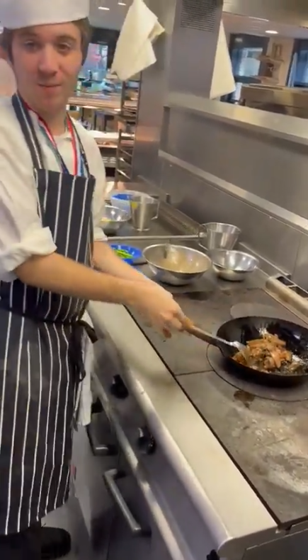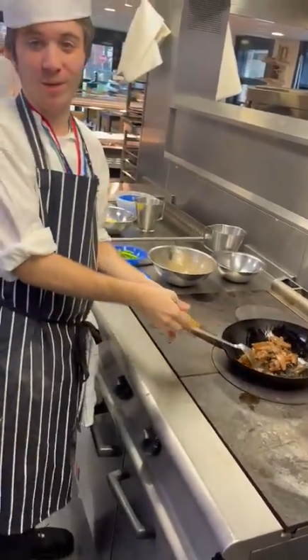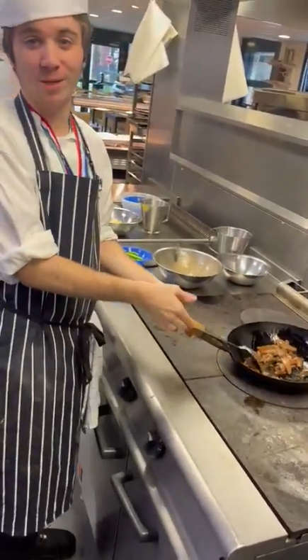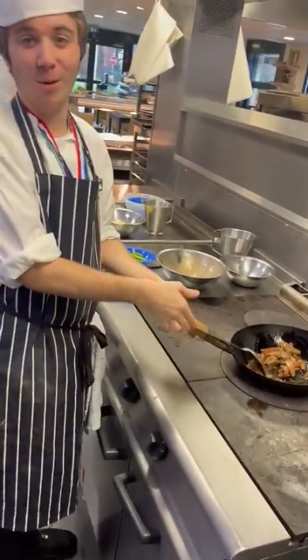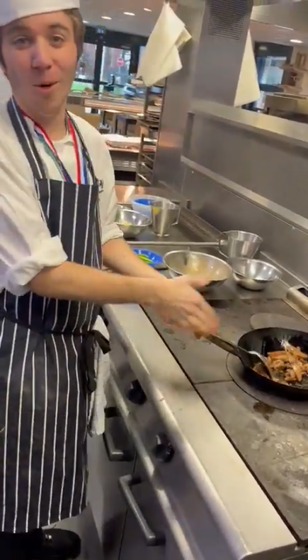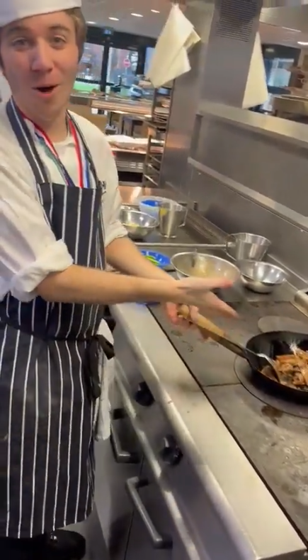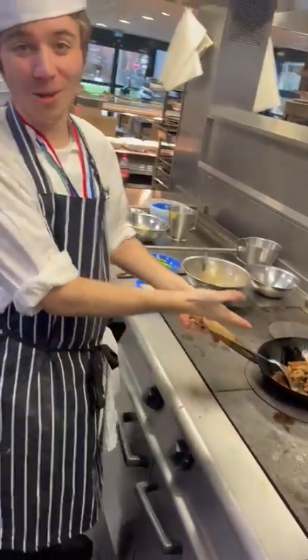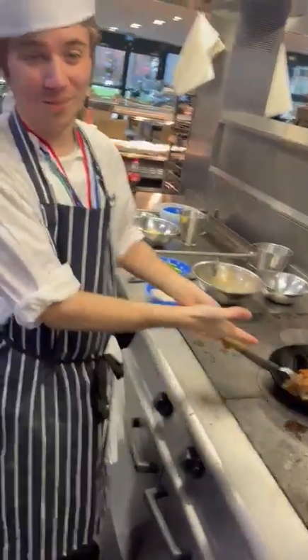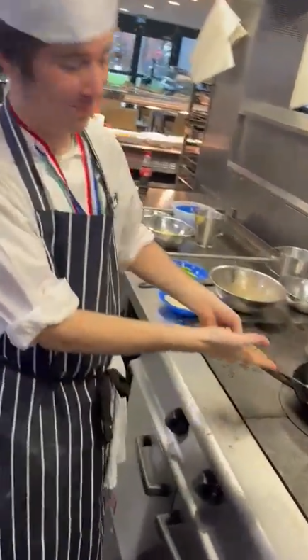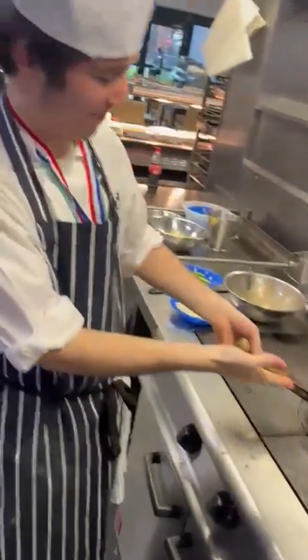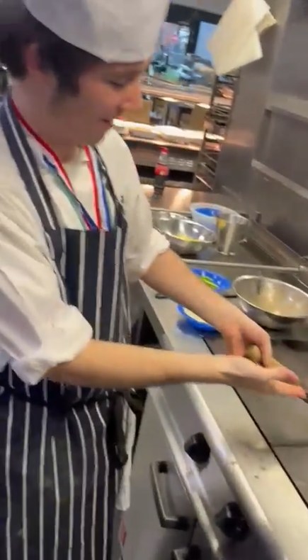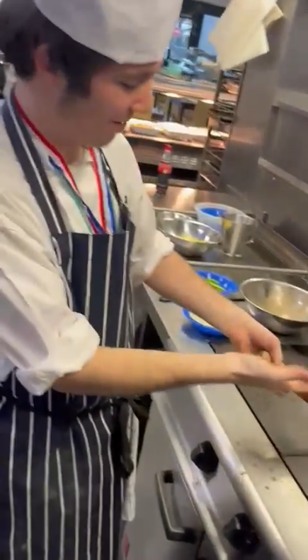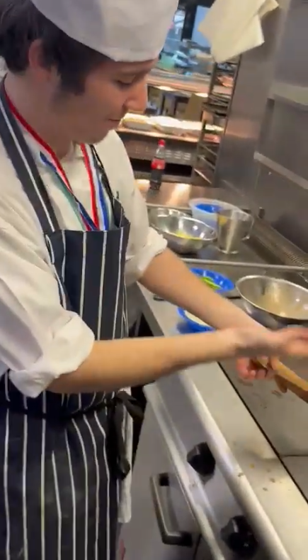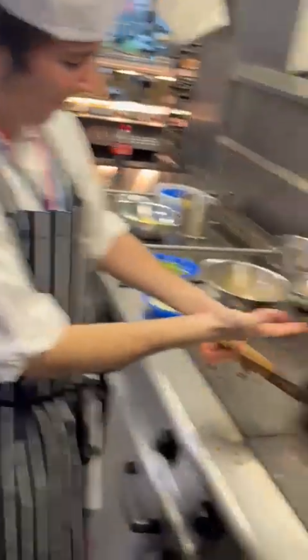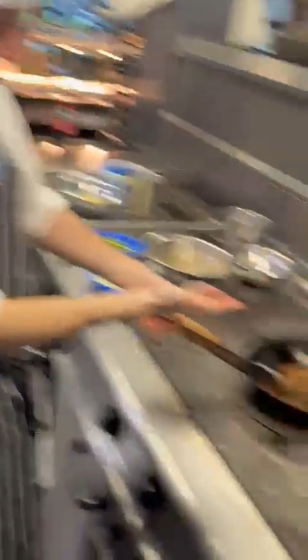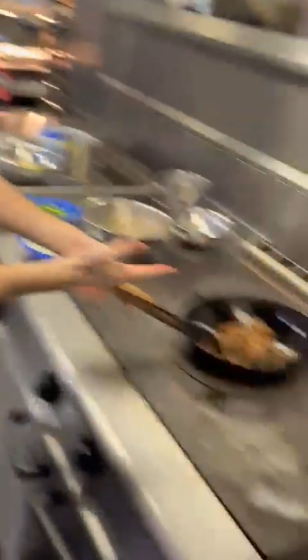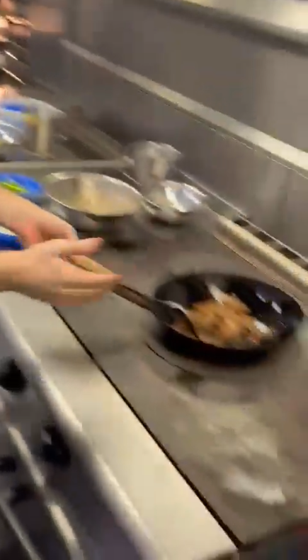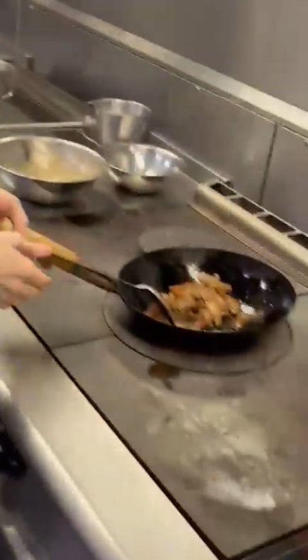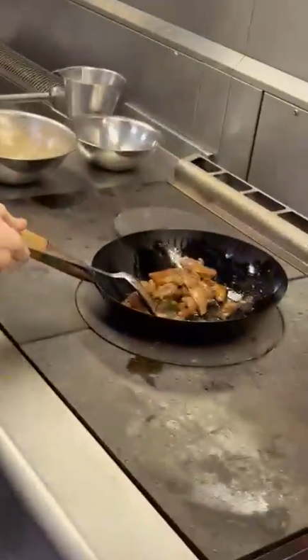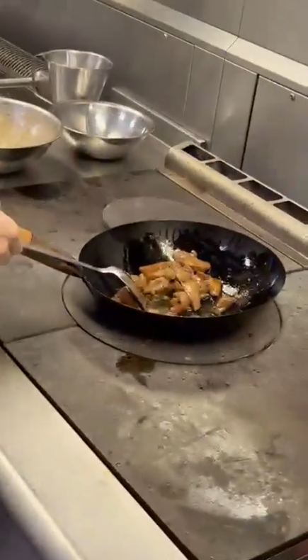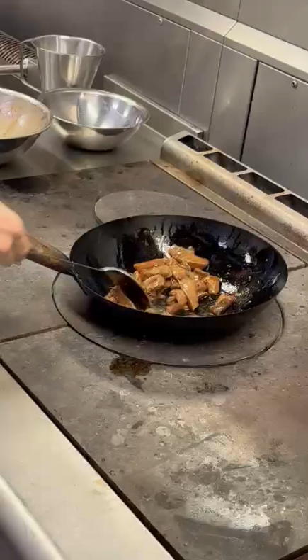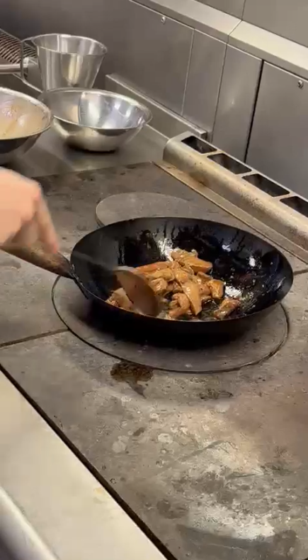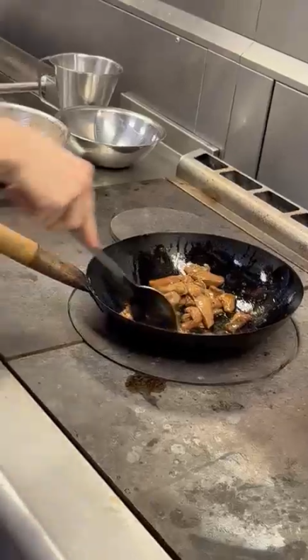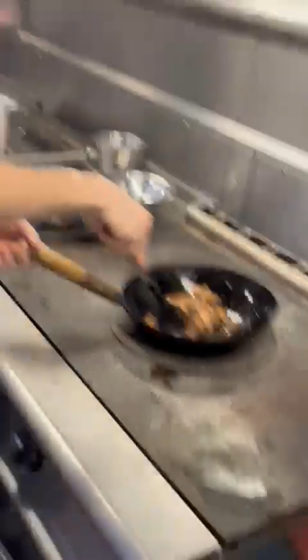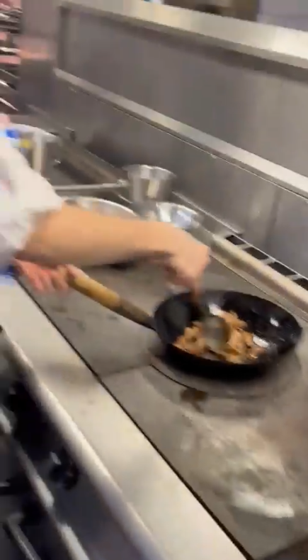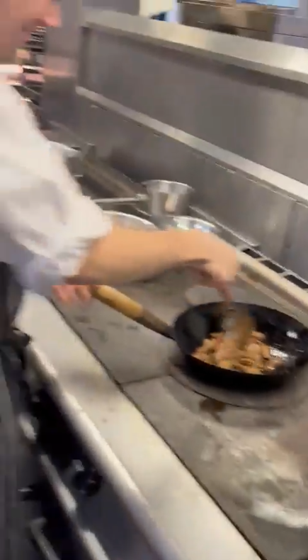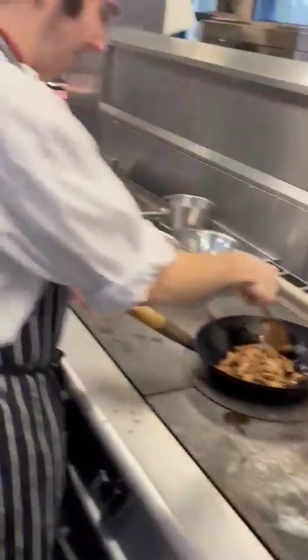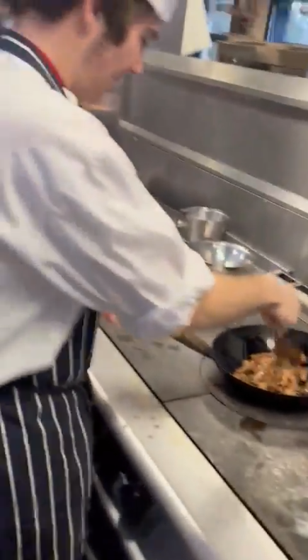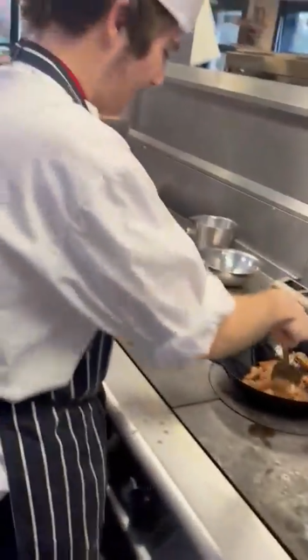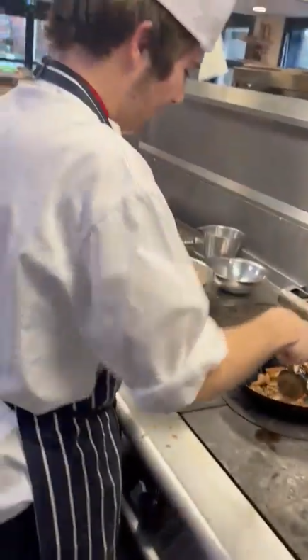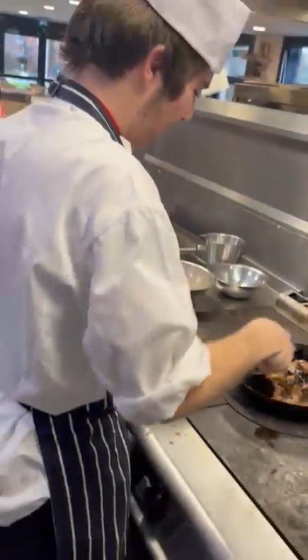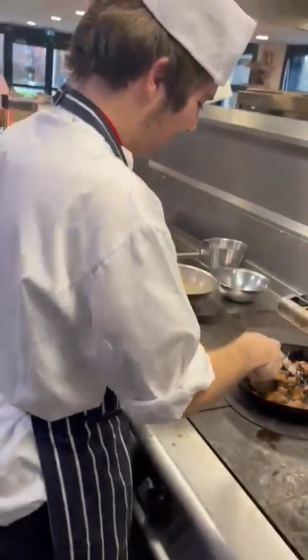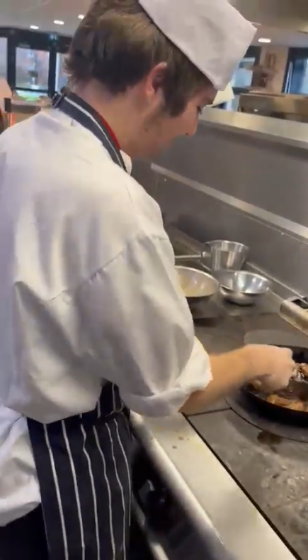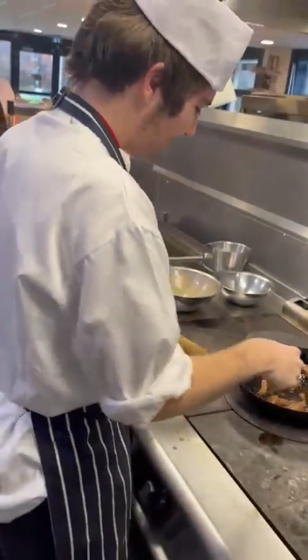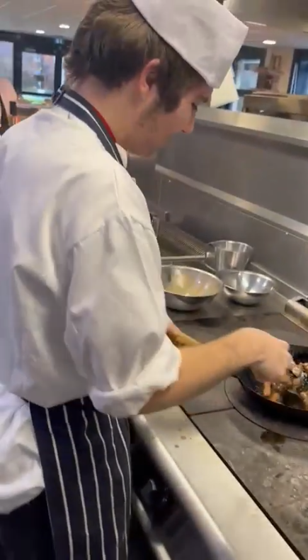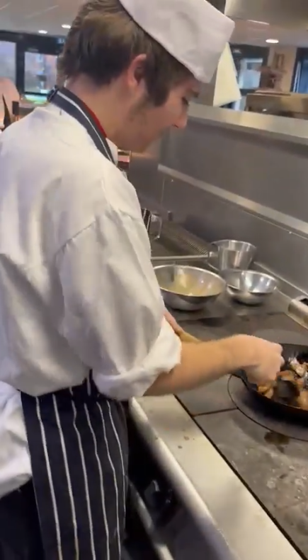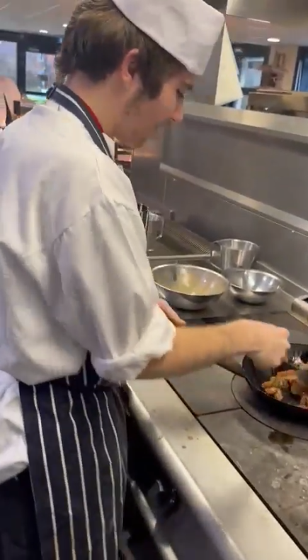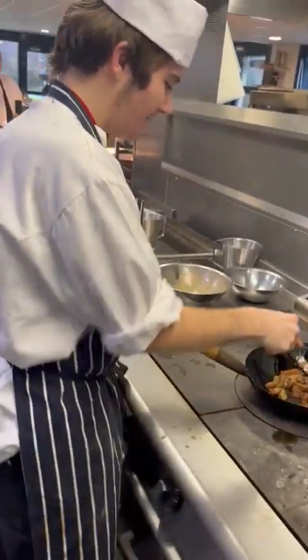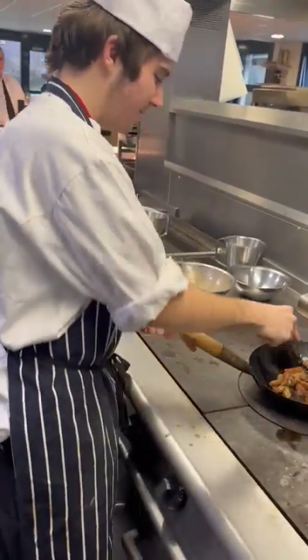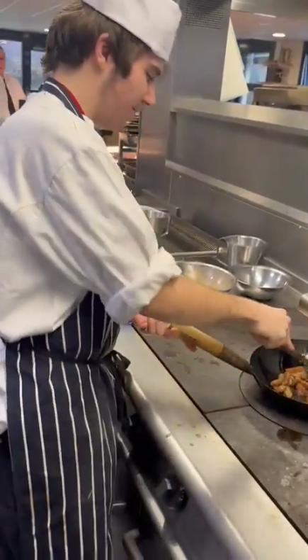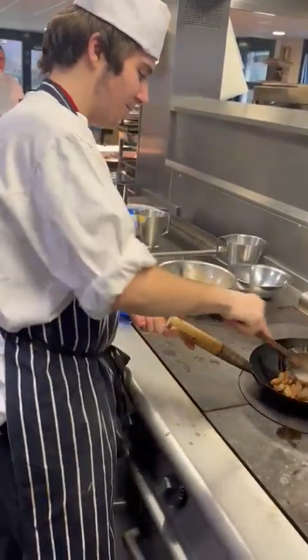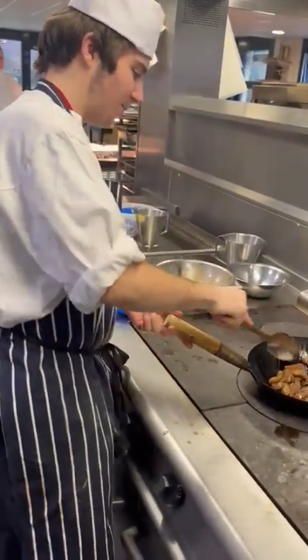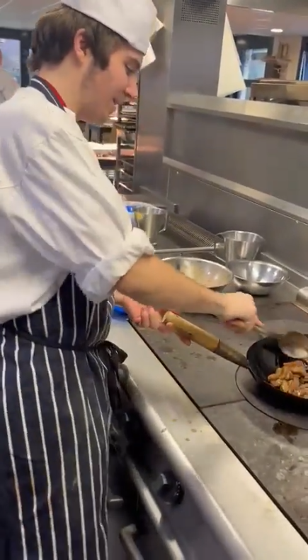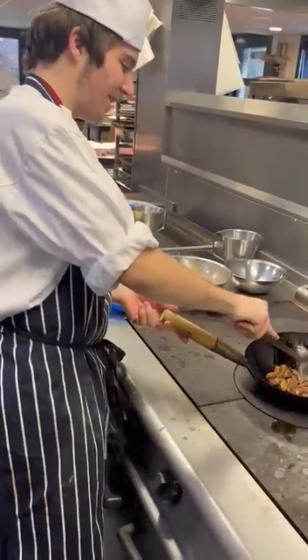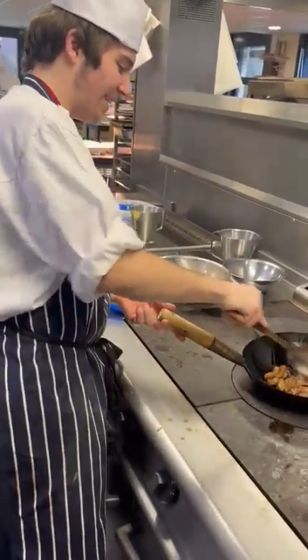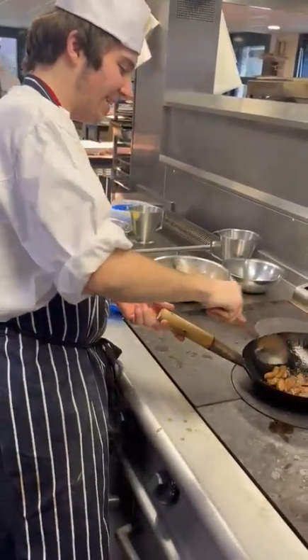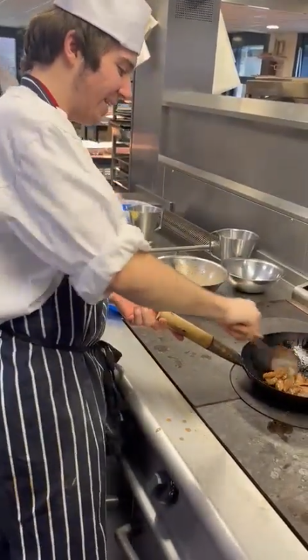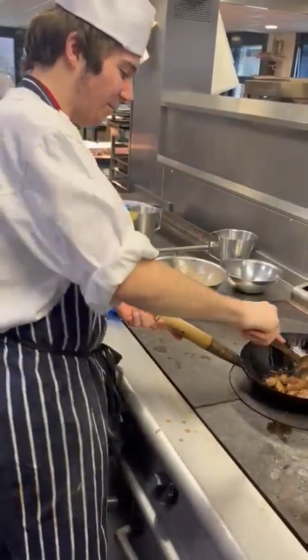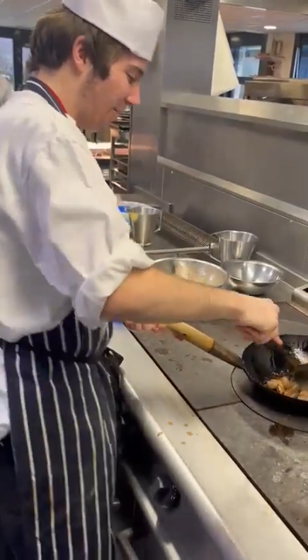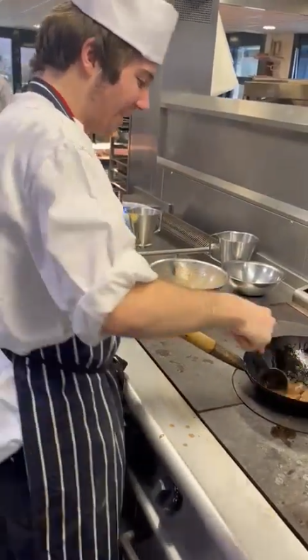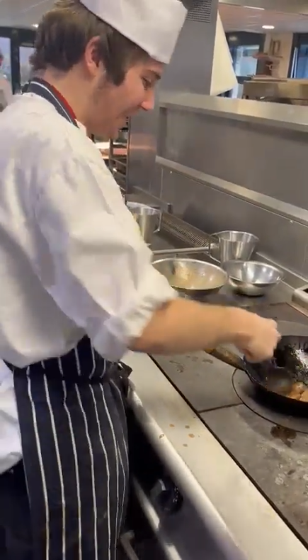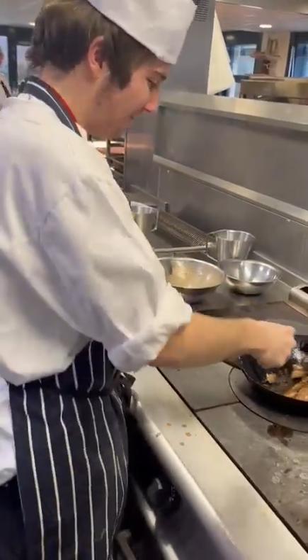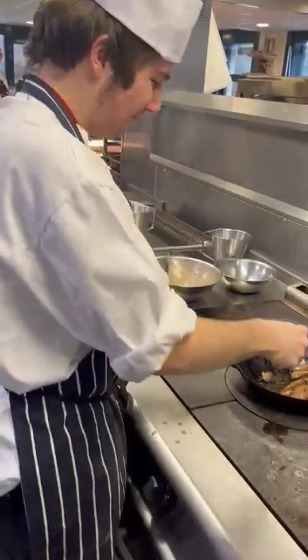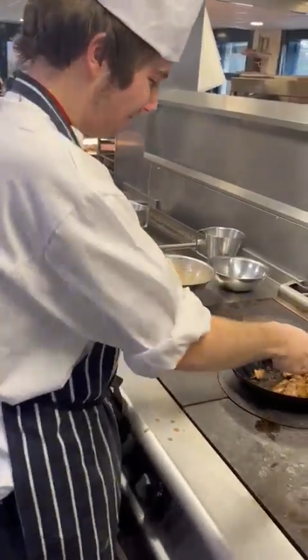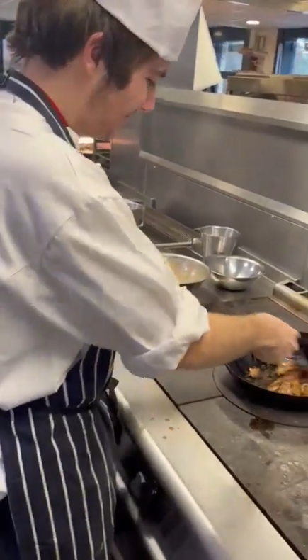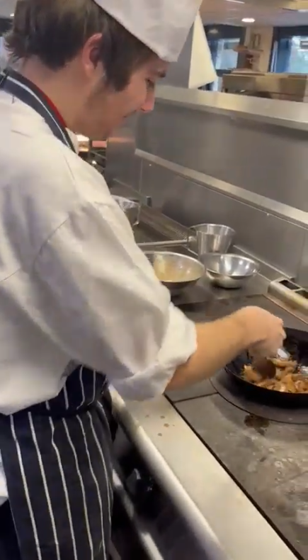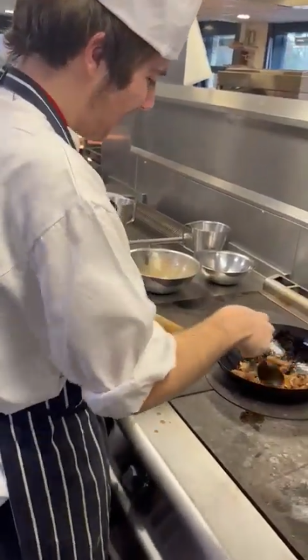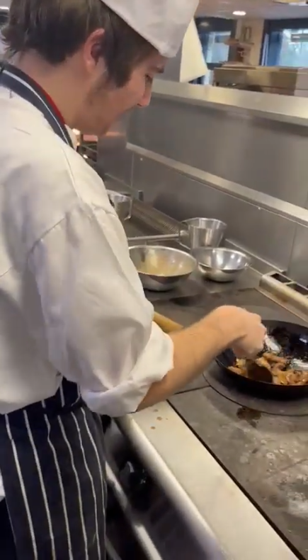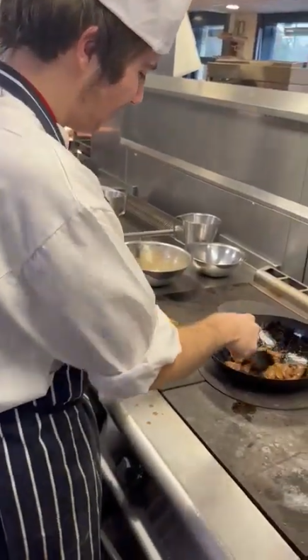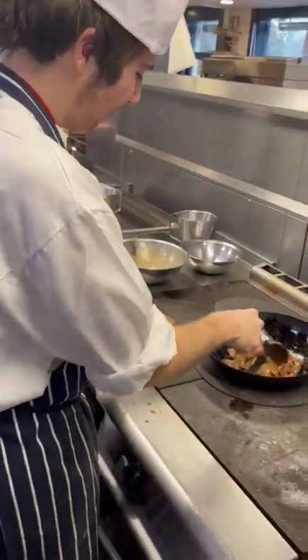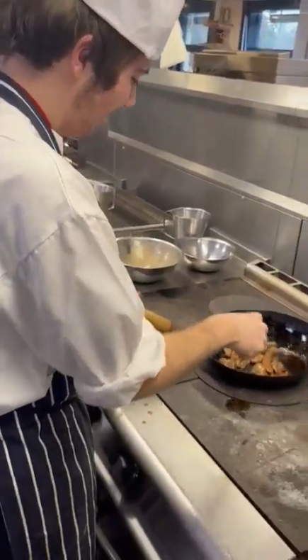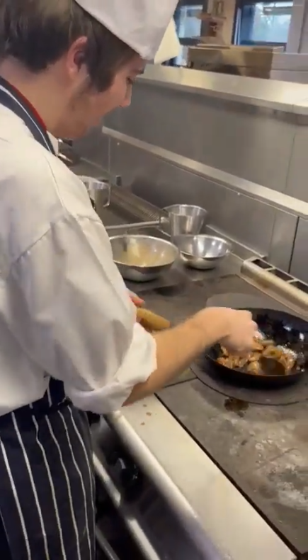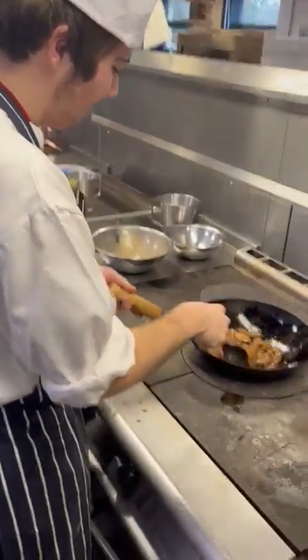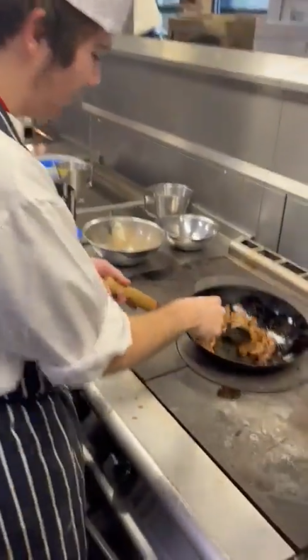You did a wok — you know, beautiful wok. You've got the chicken in here already. Absolutely lovely.